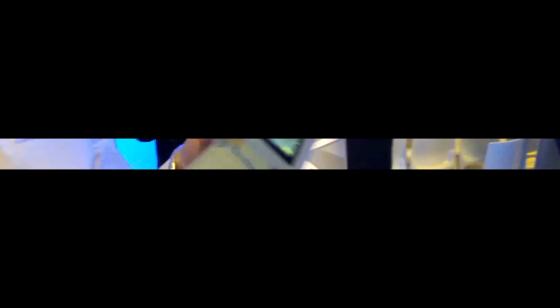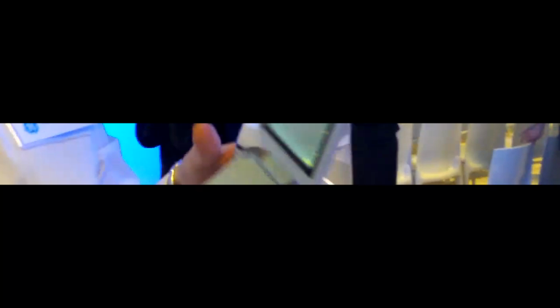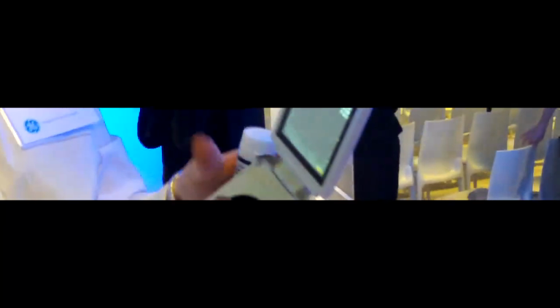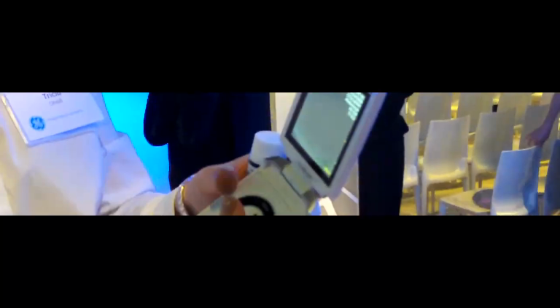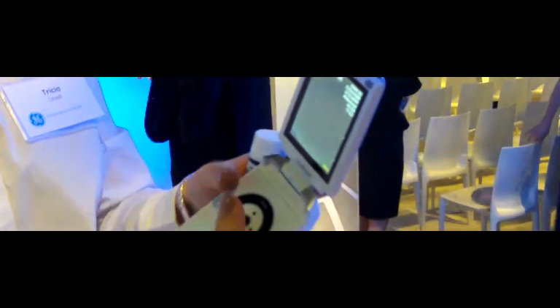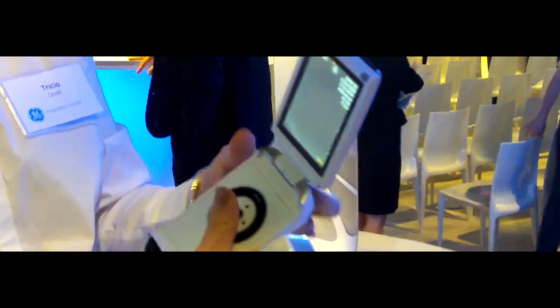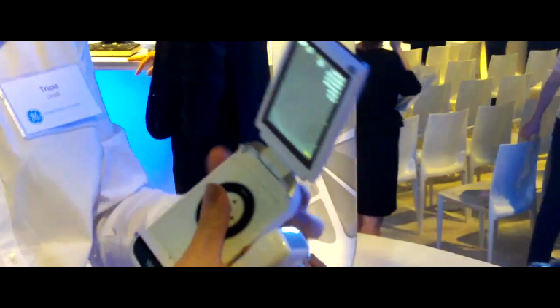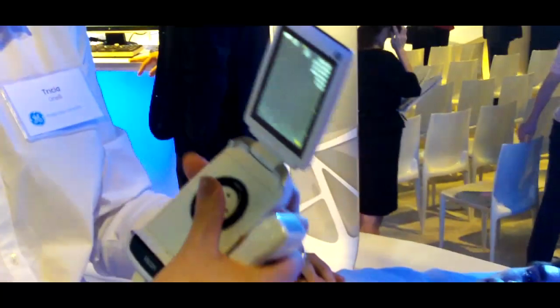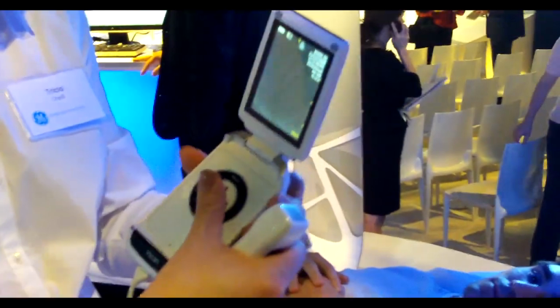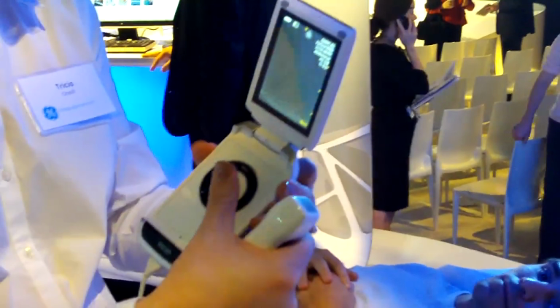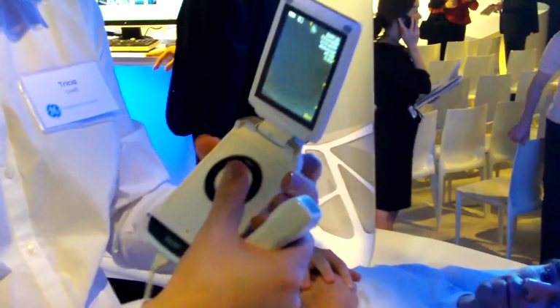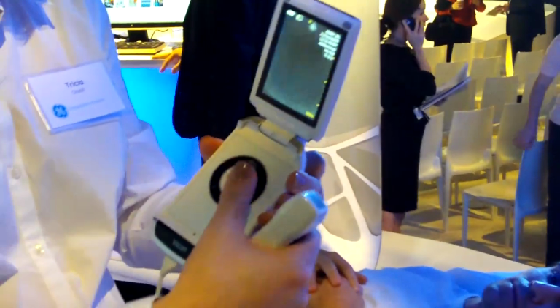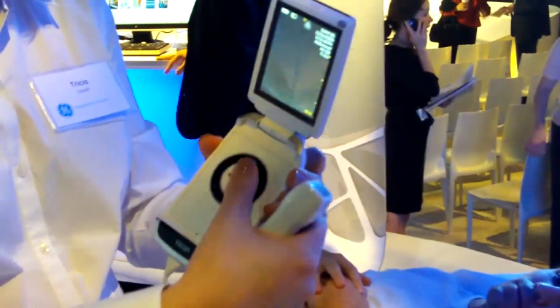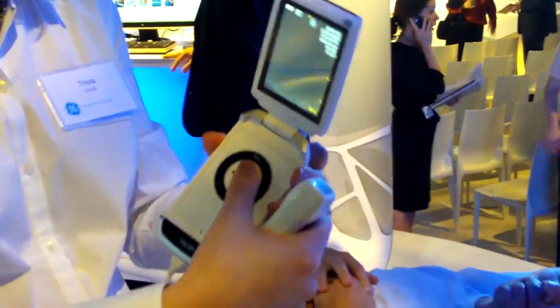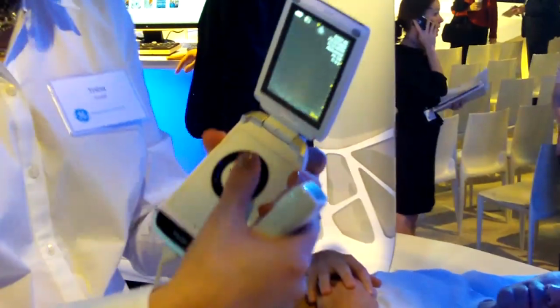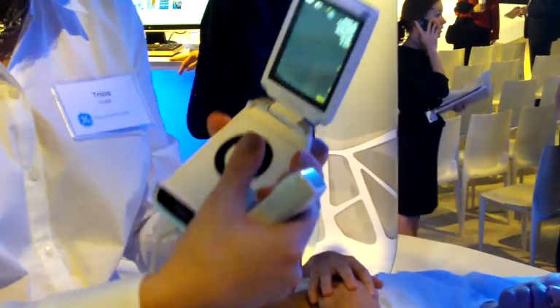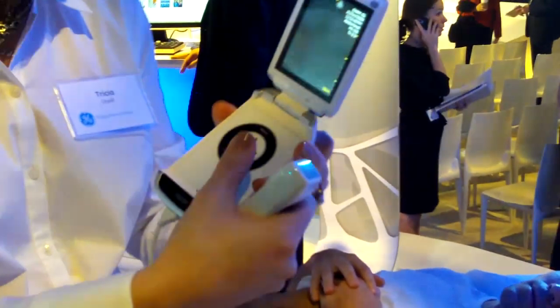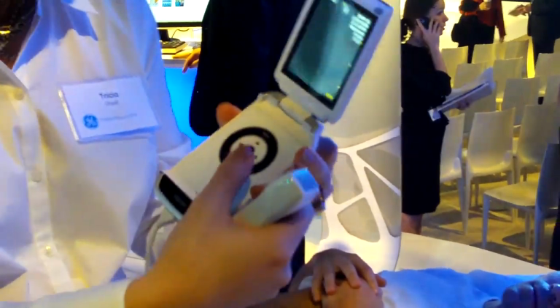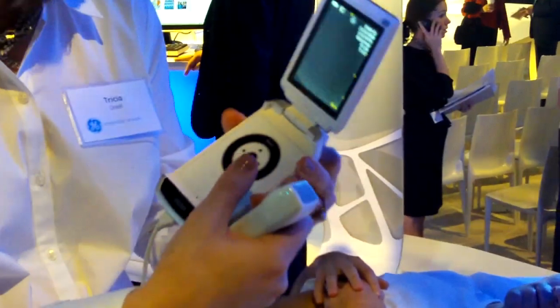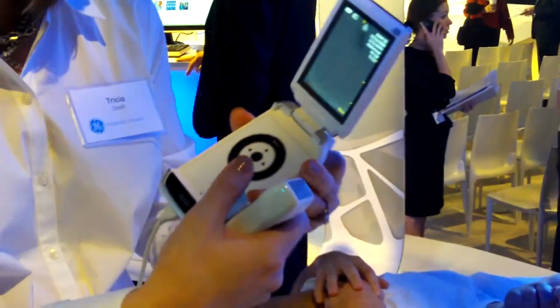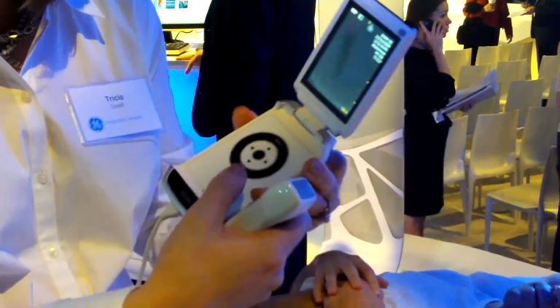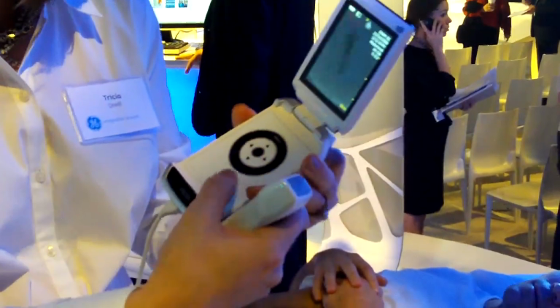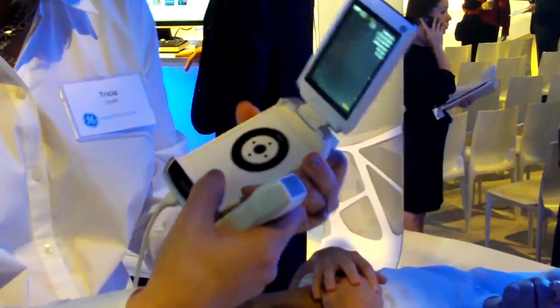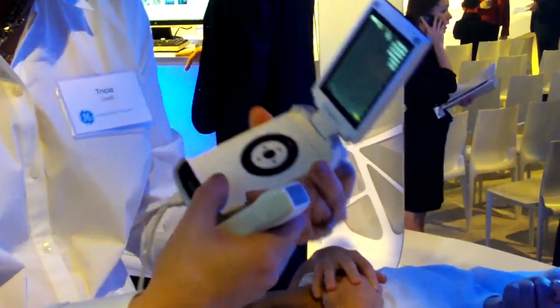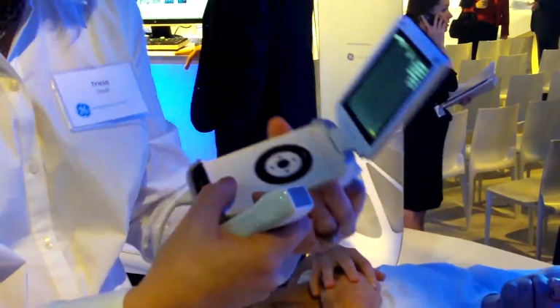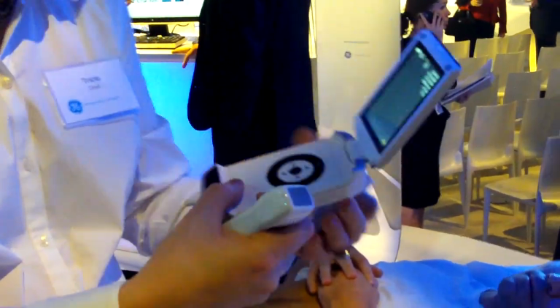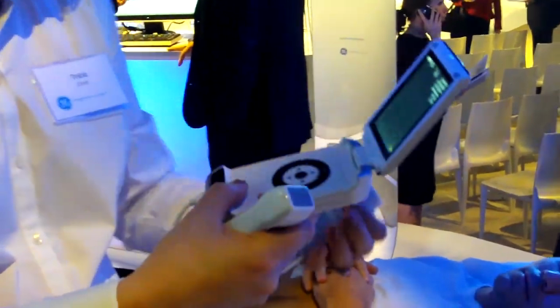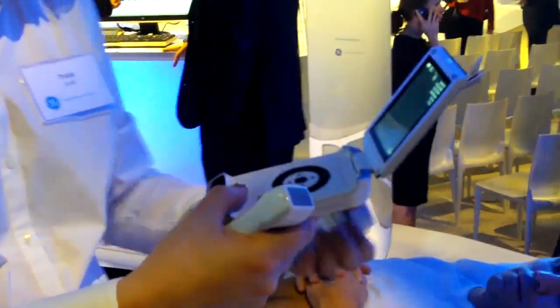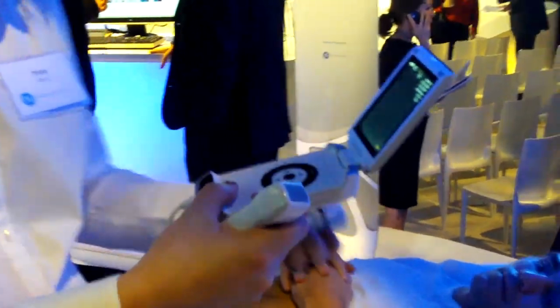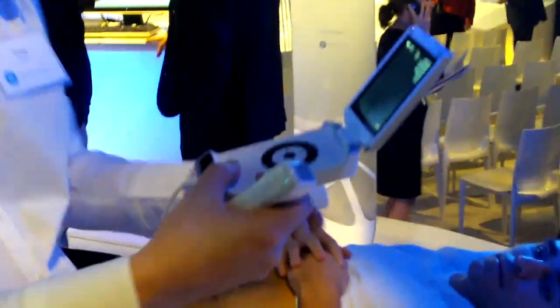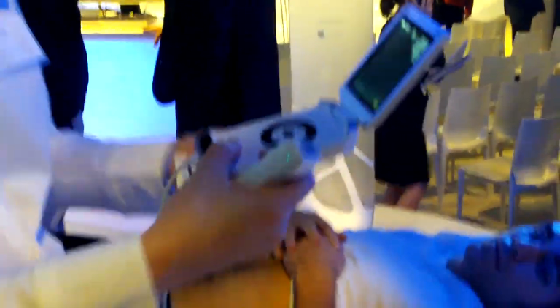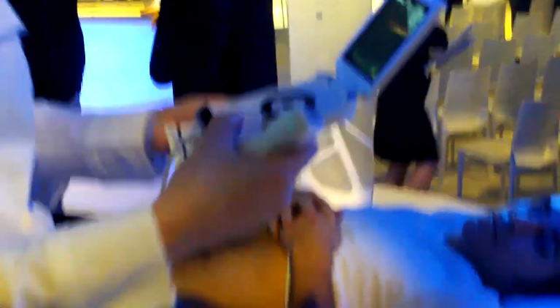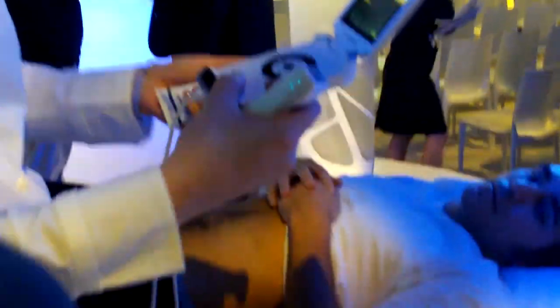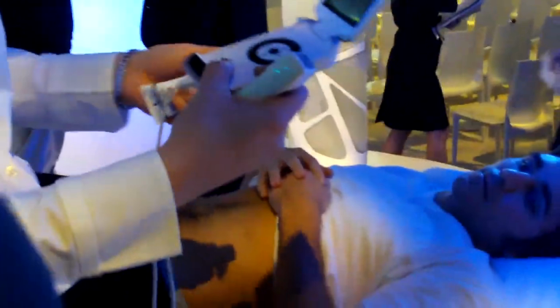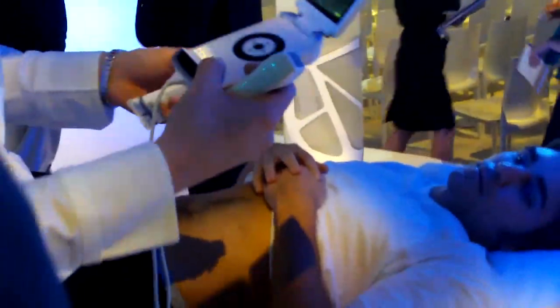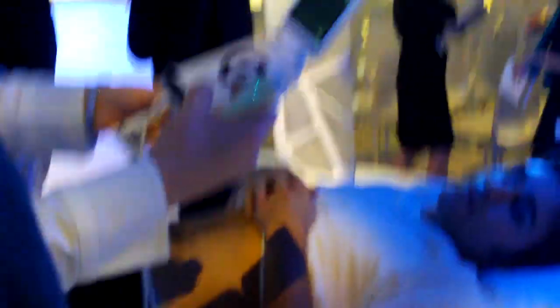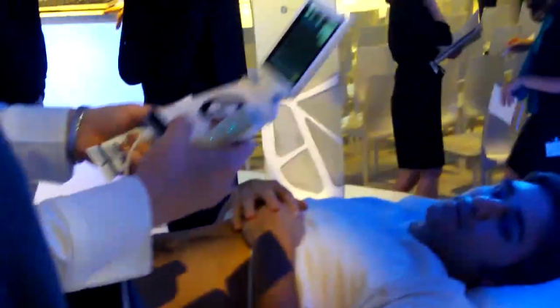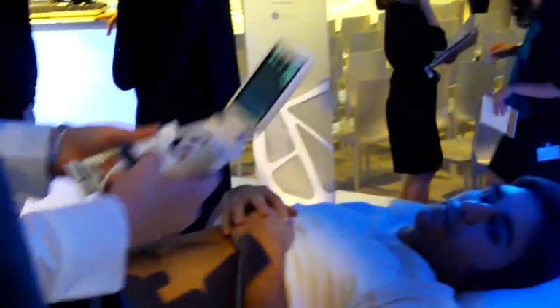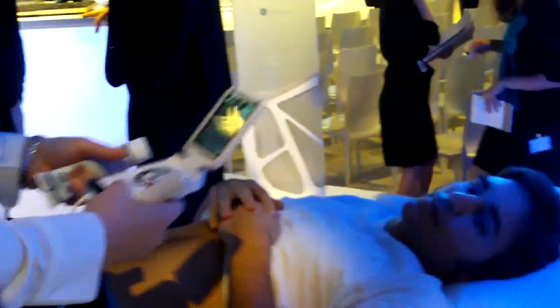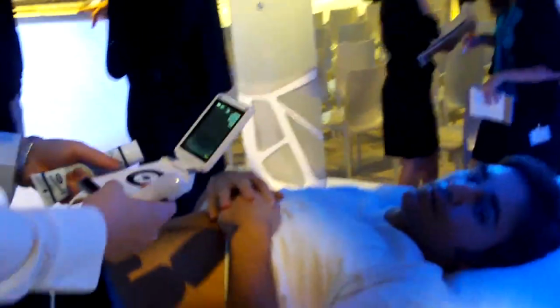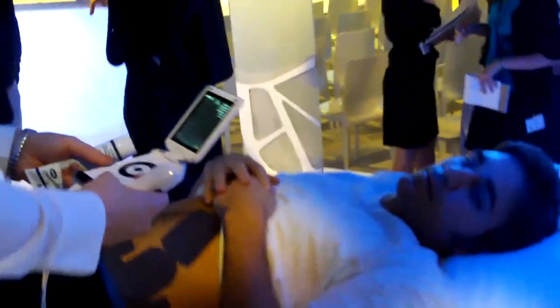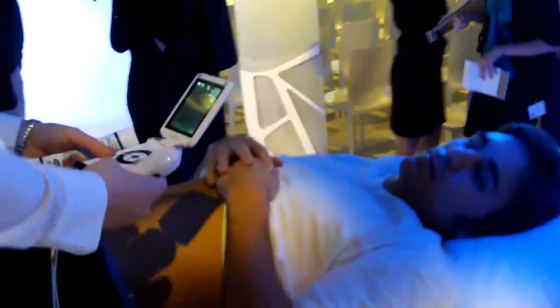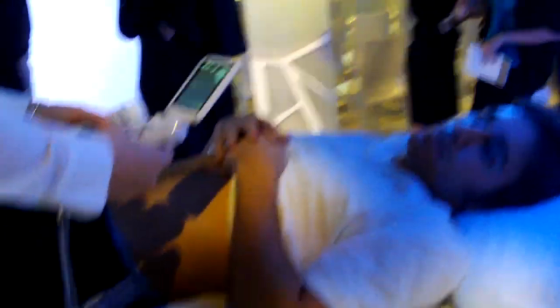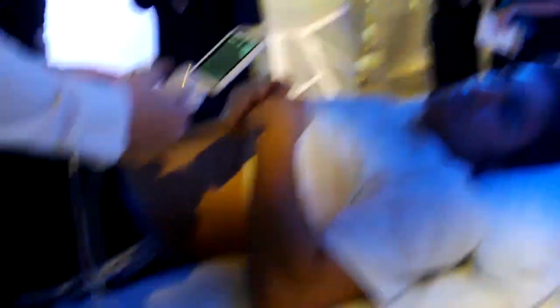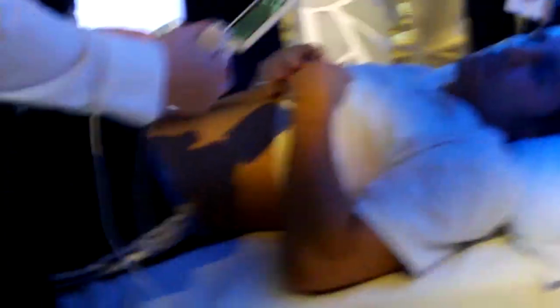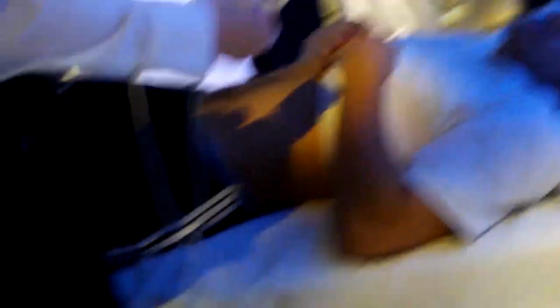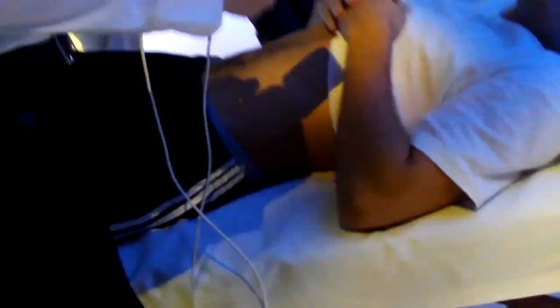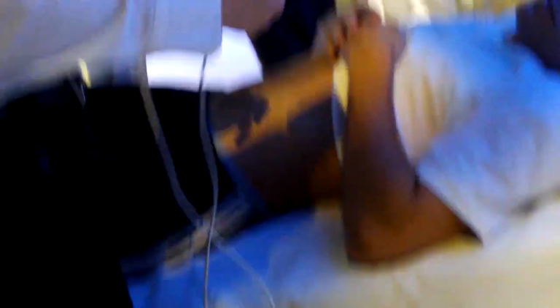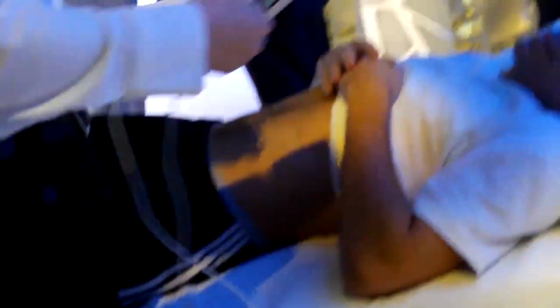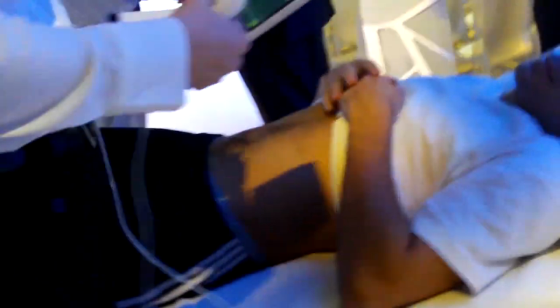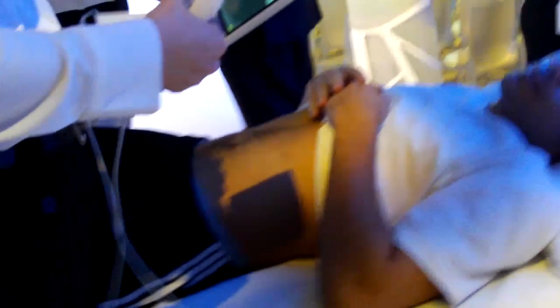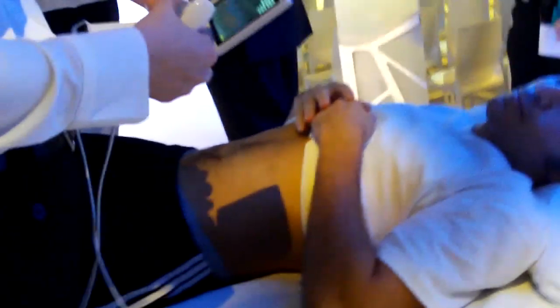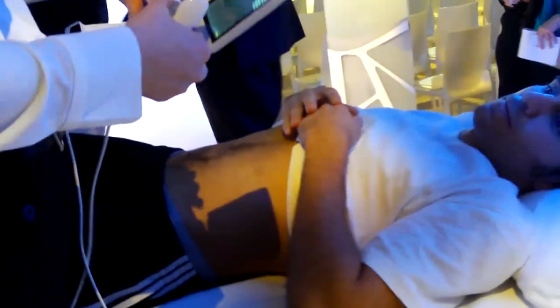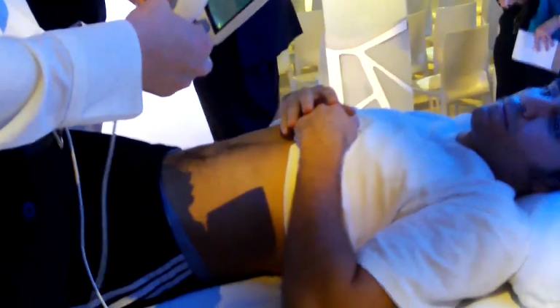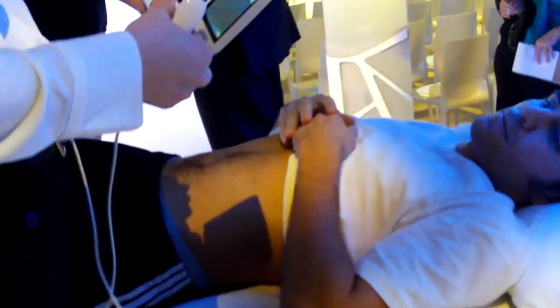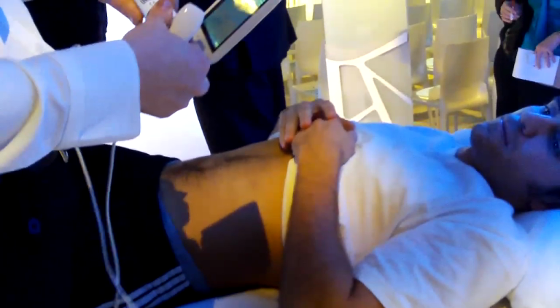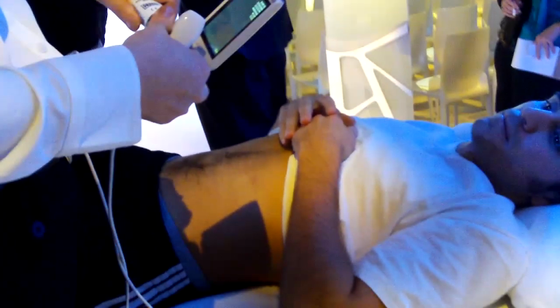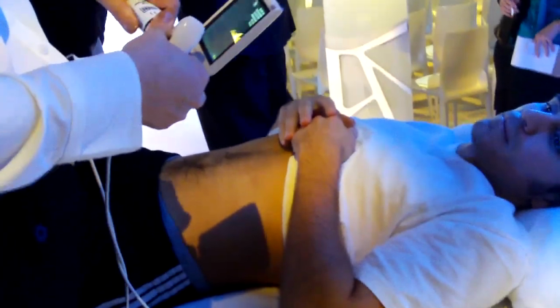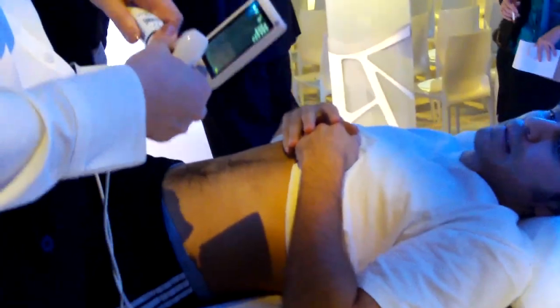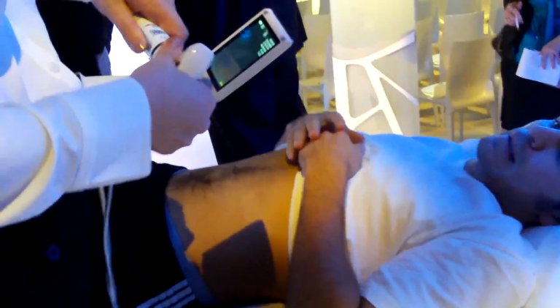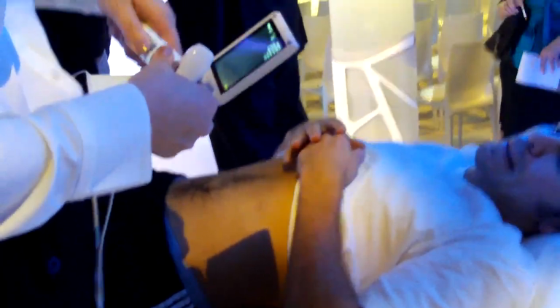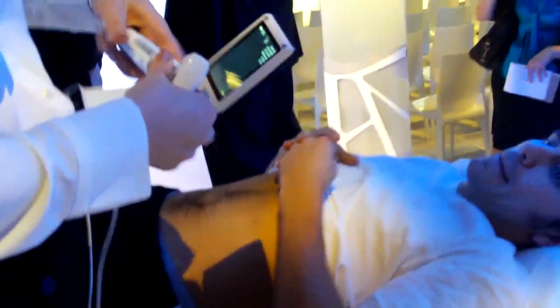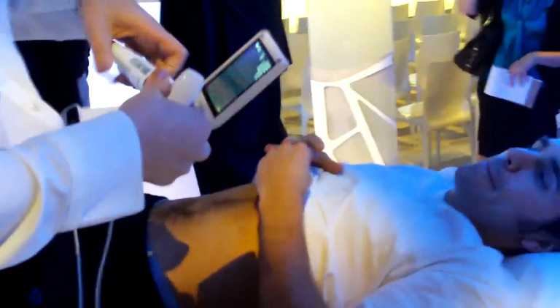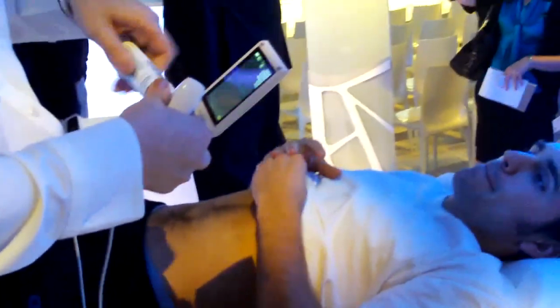It's for the right hand — thumb operated, so it's flexible that way. I'm just going to put a little gel on.